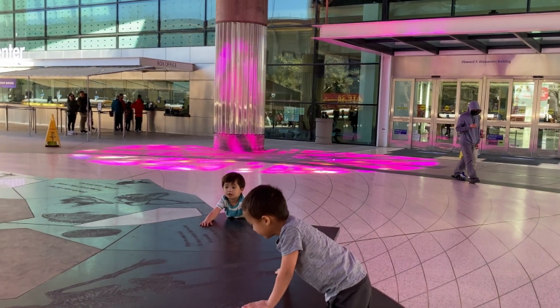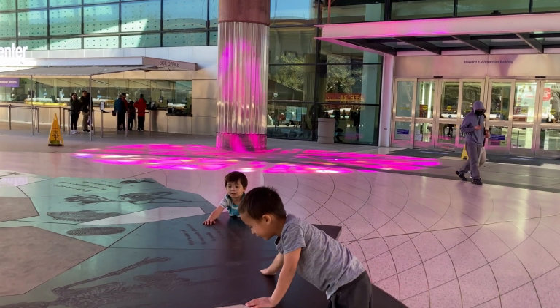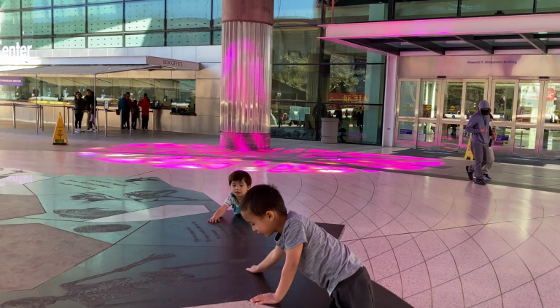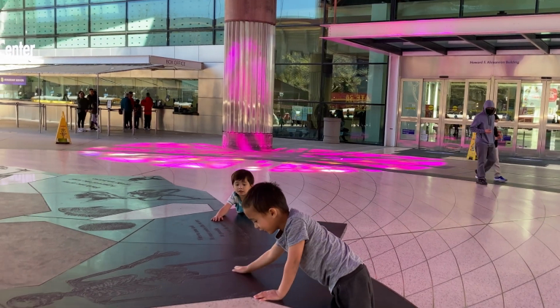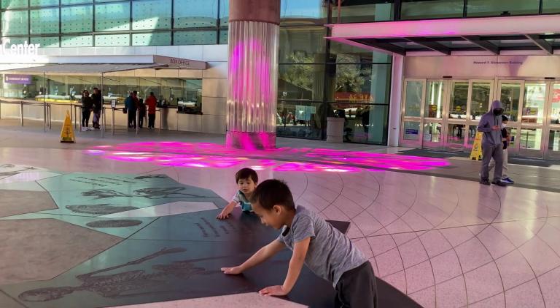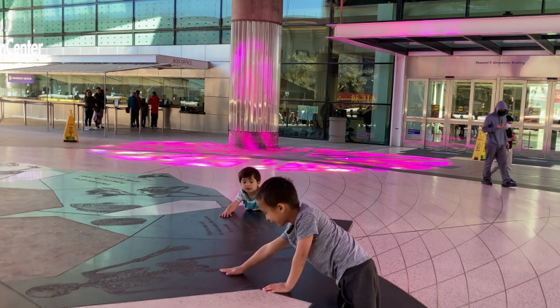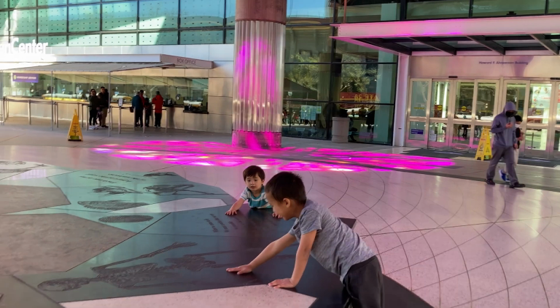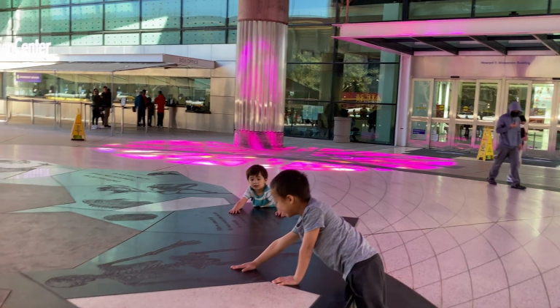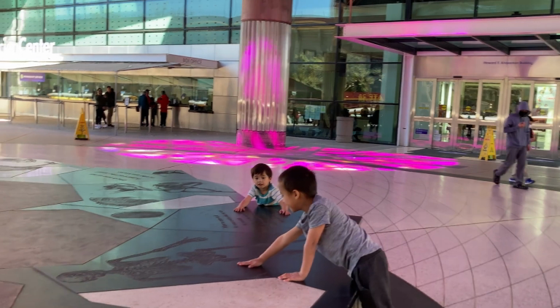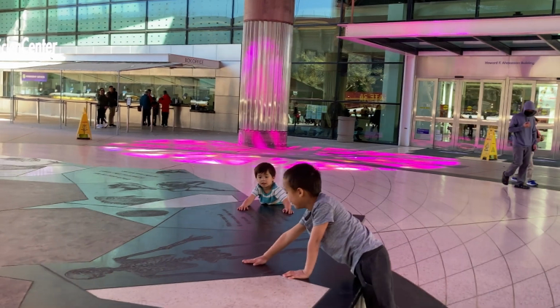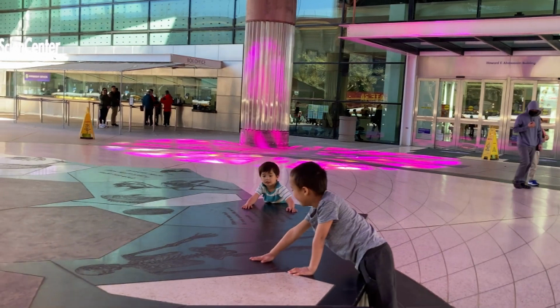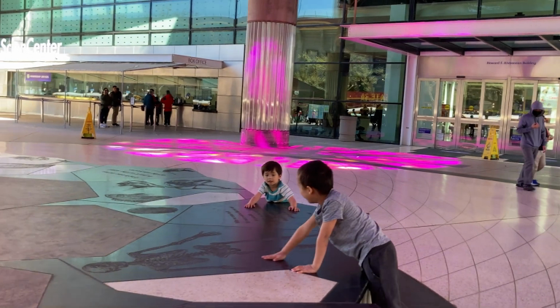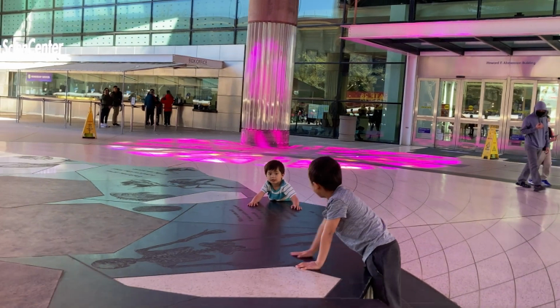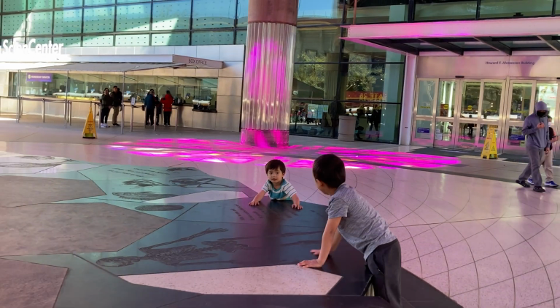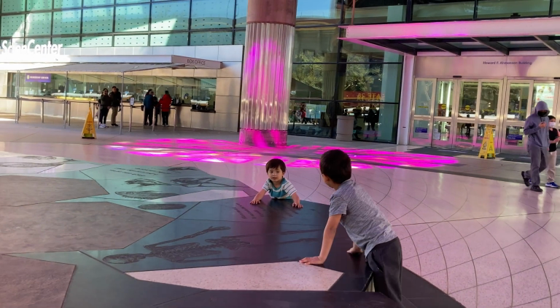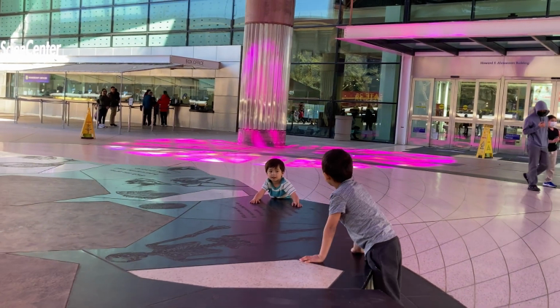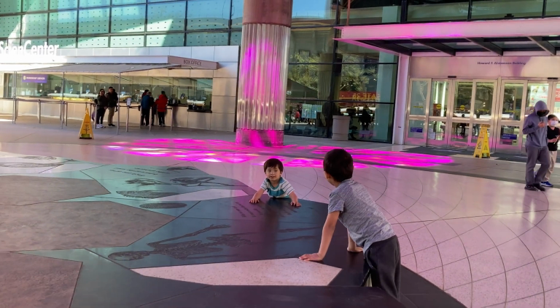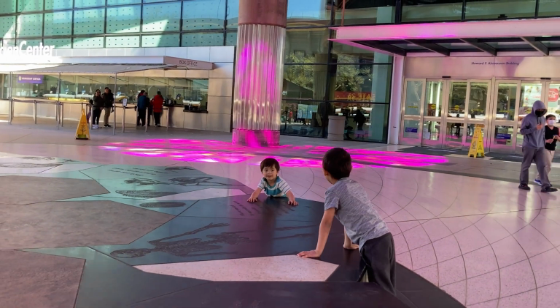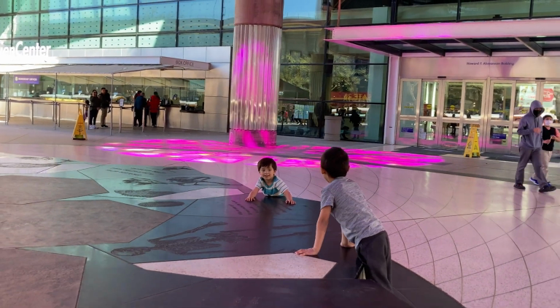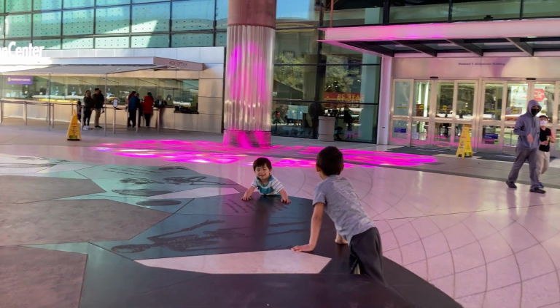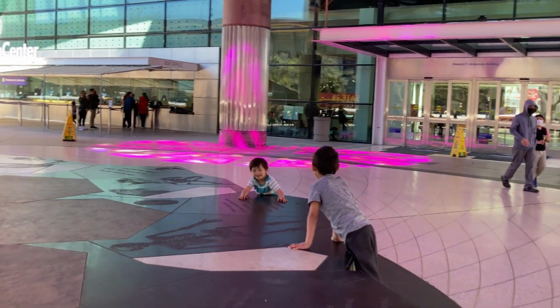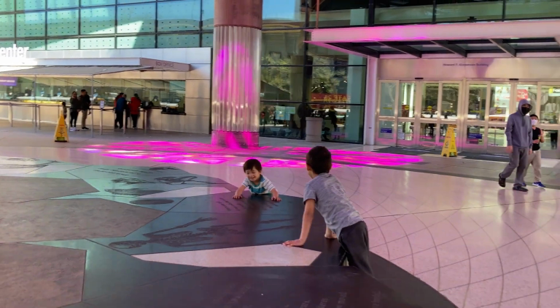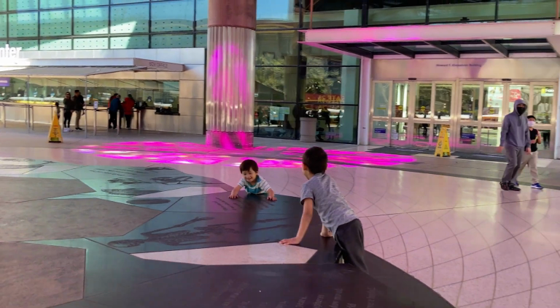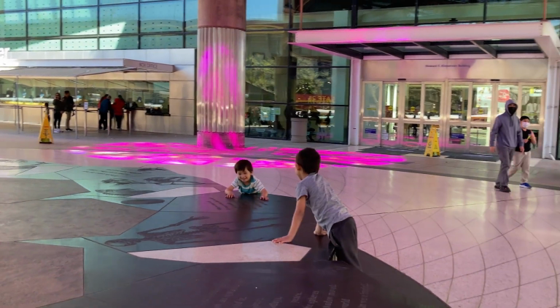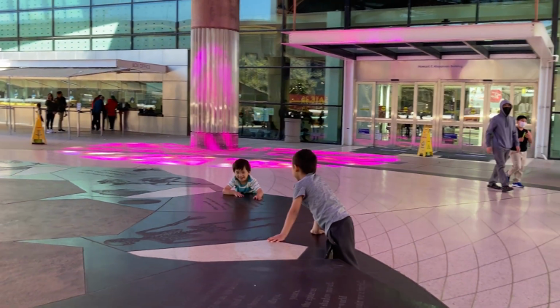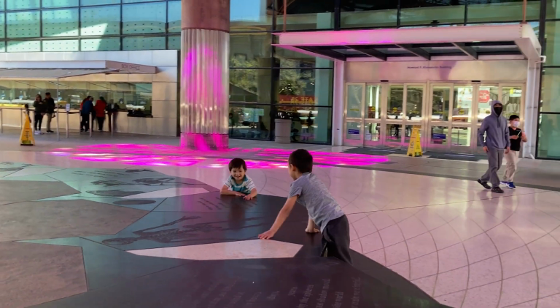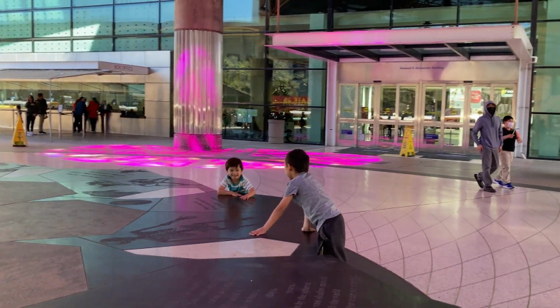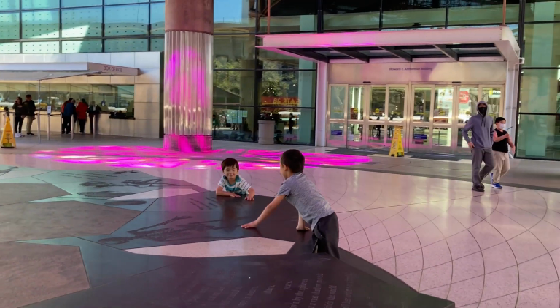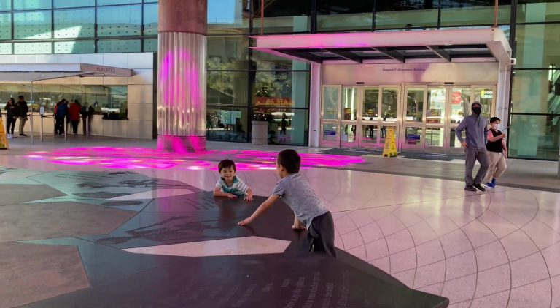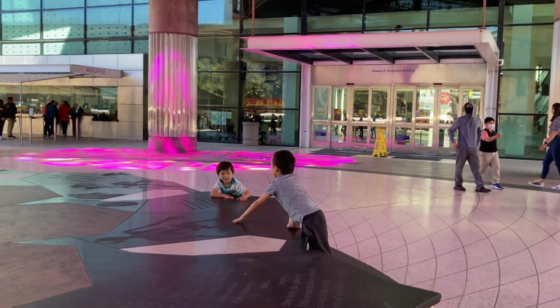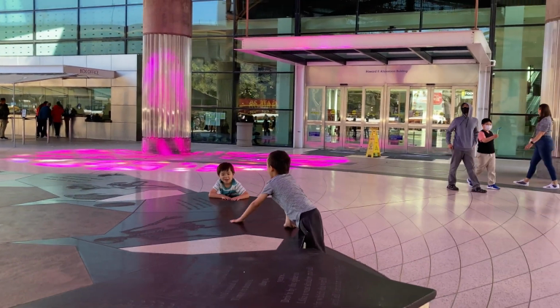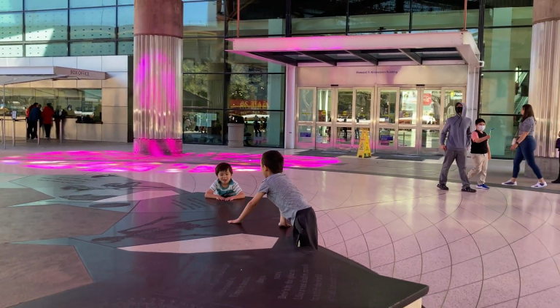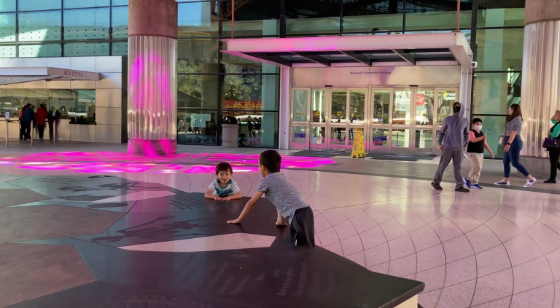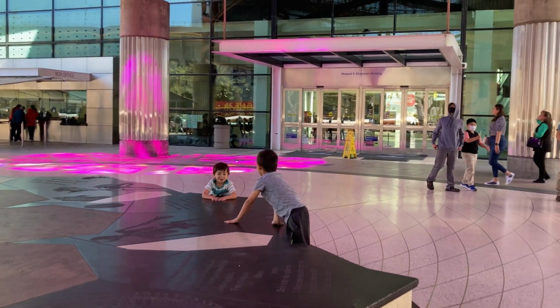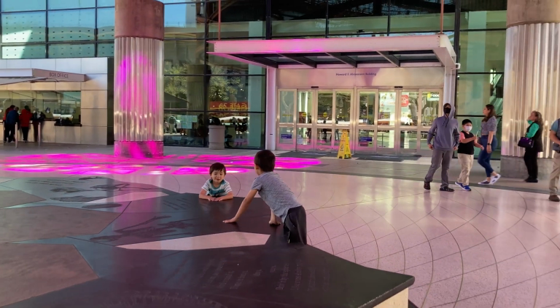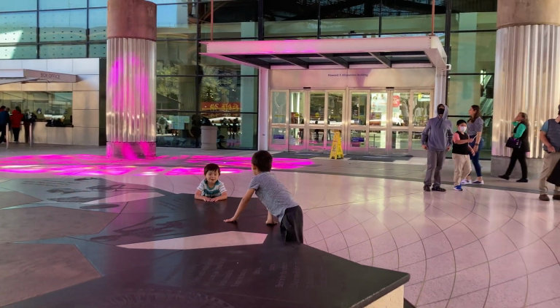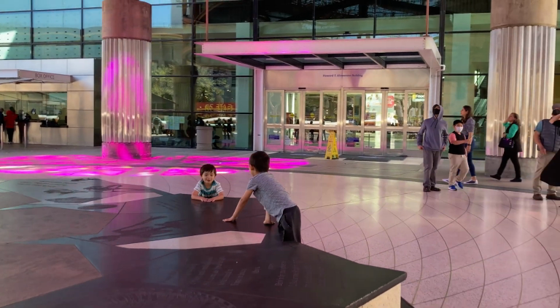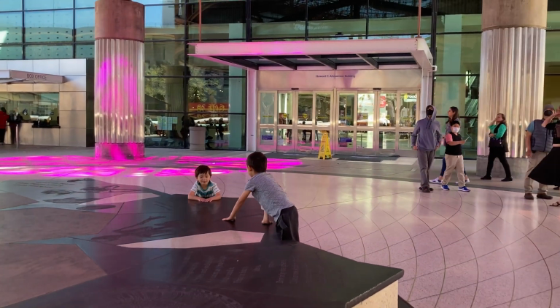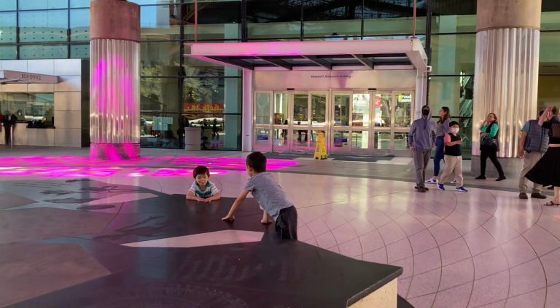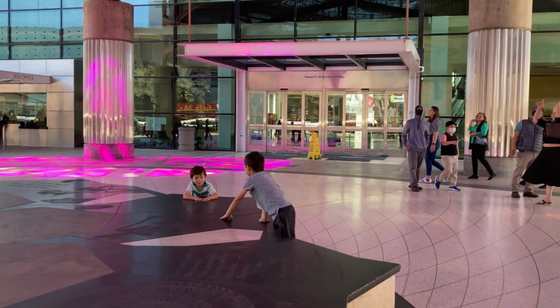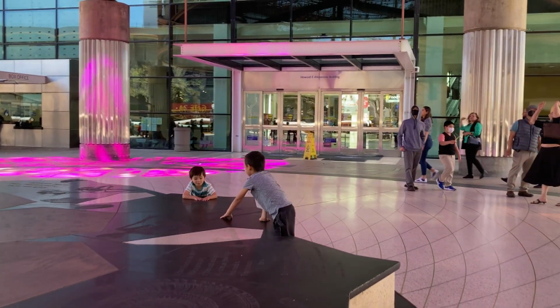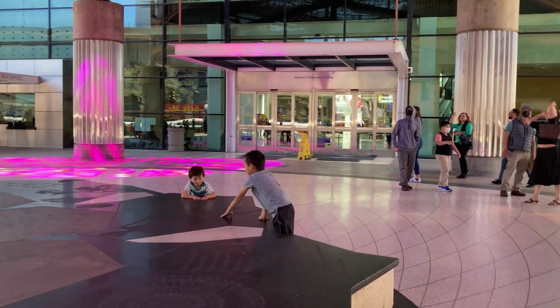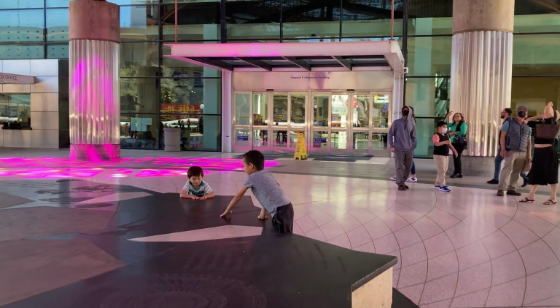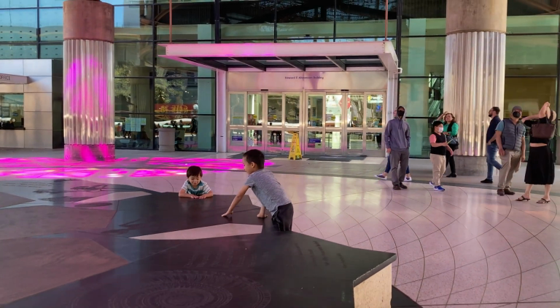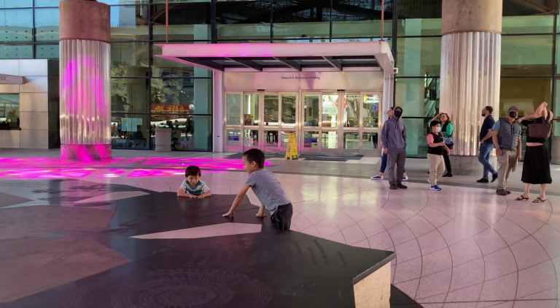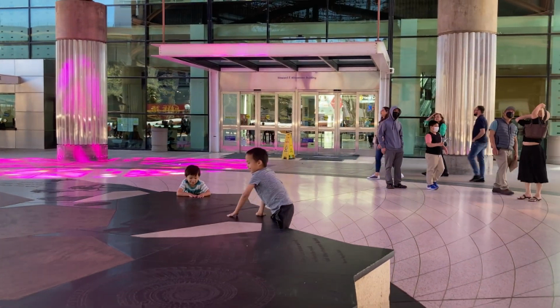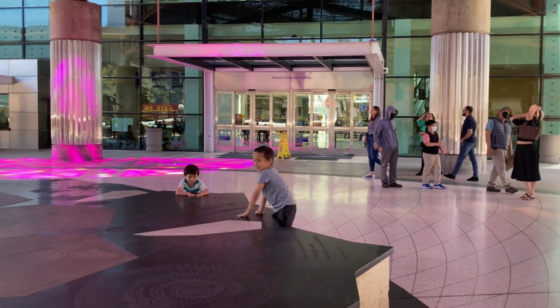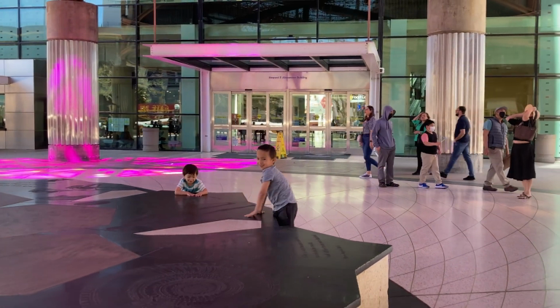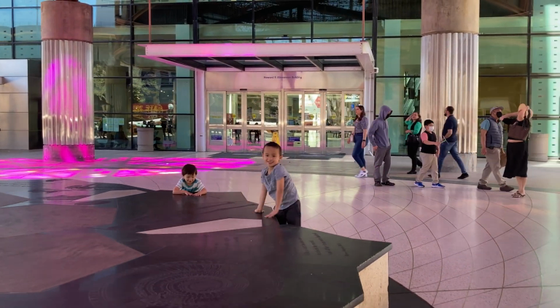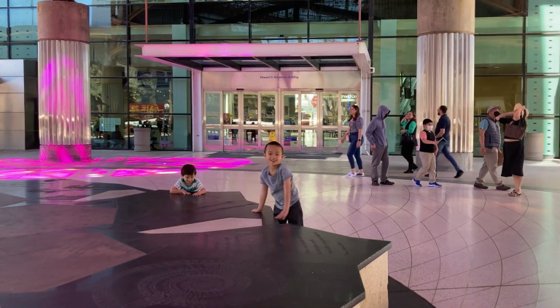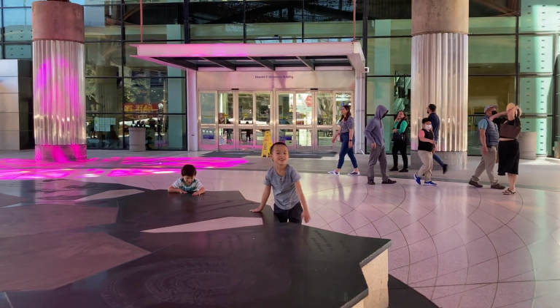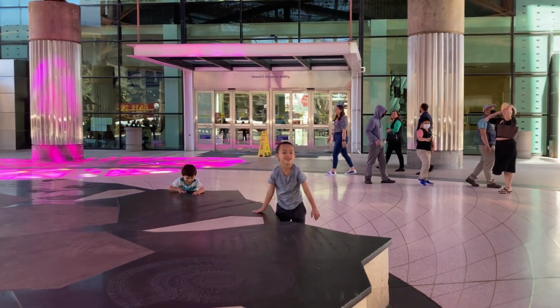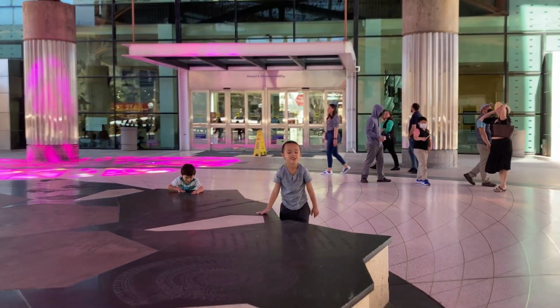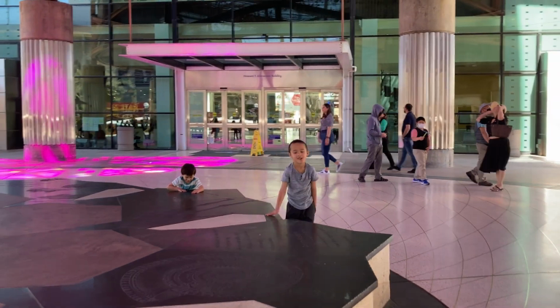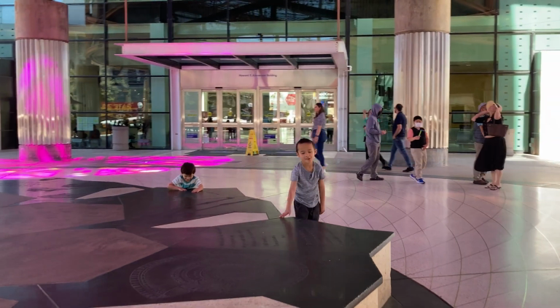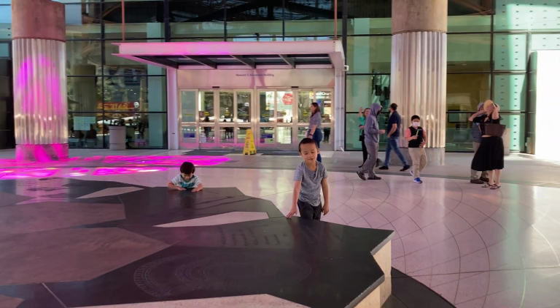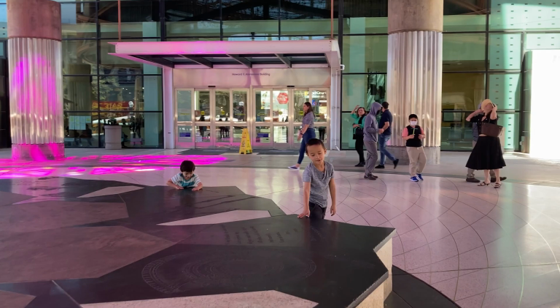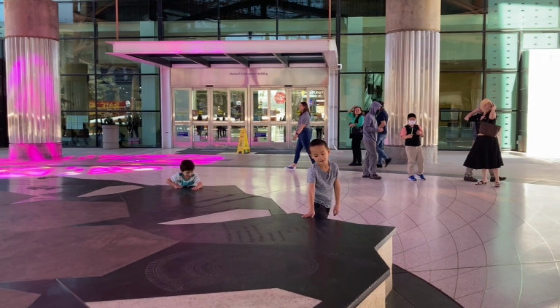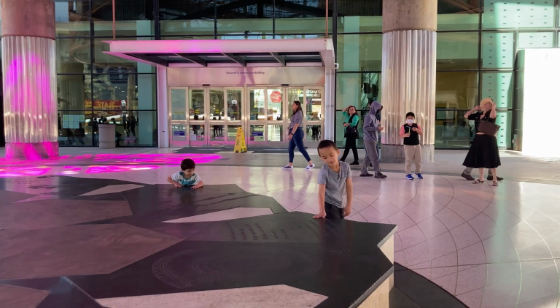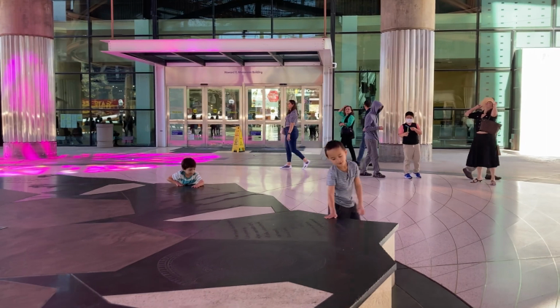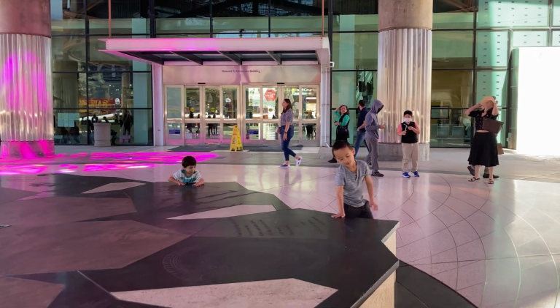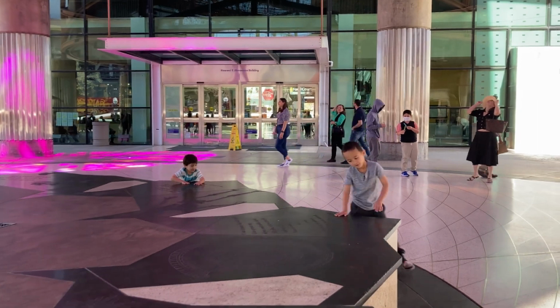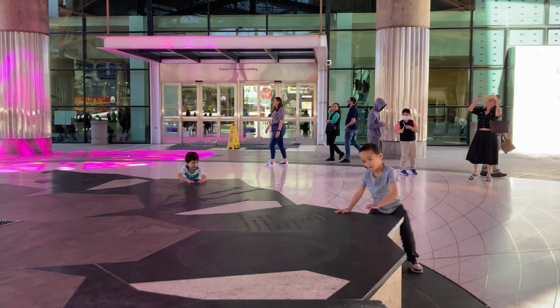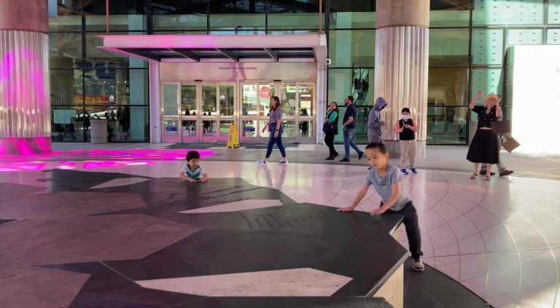The California Science Center in Los Angeles is an incredible place for kids, with a lot of different rooms to explore.